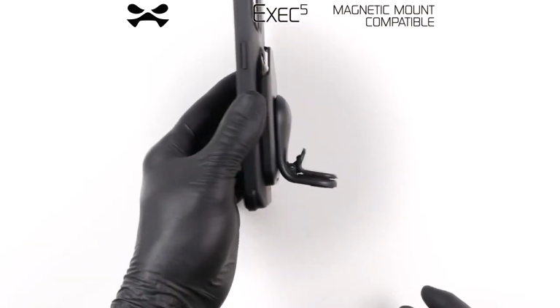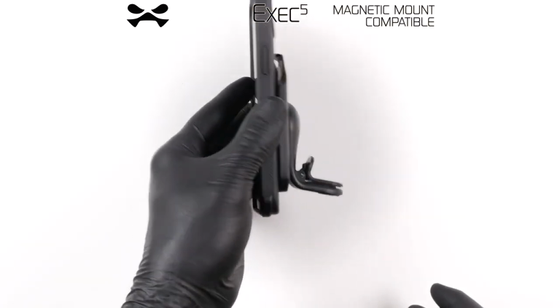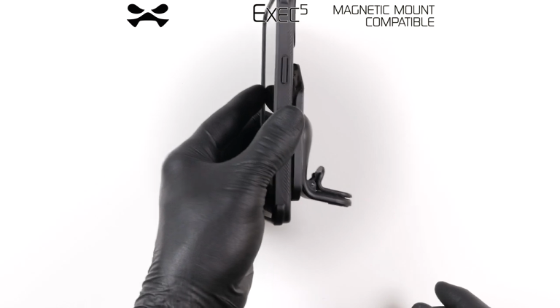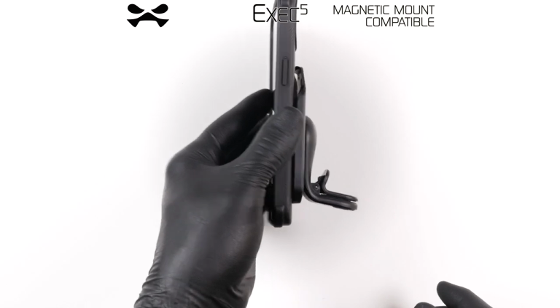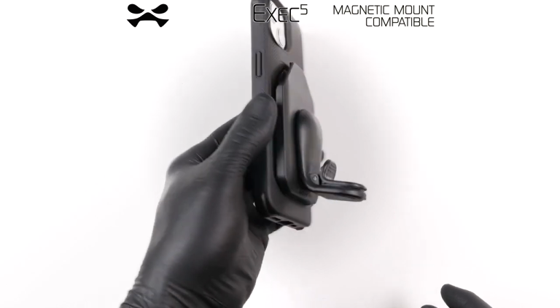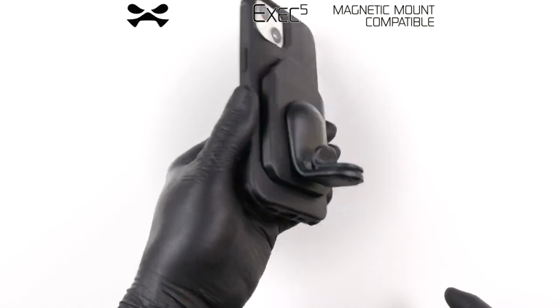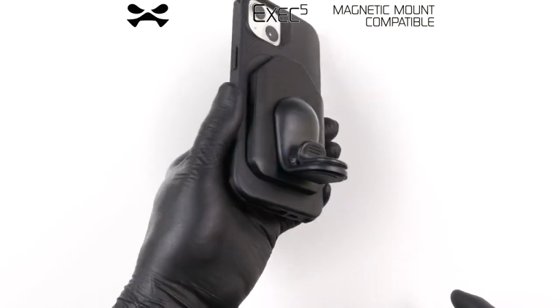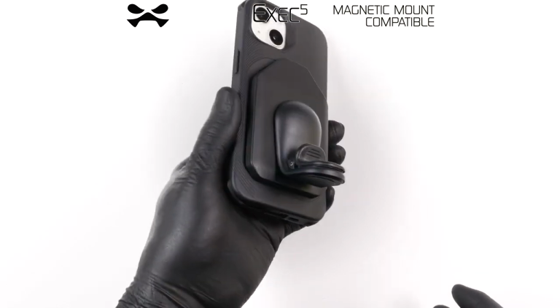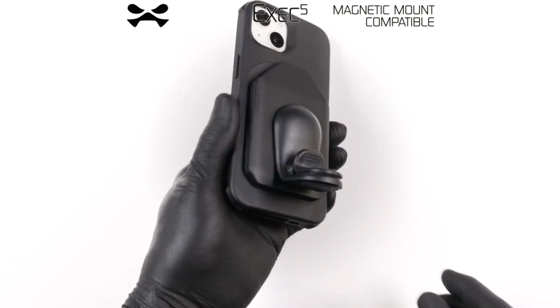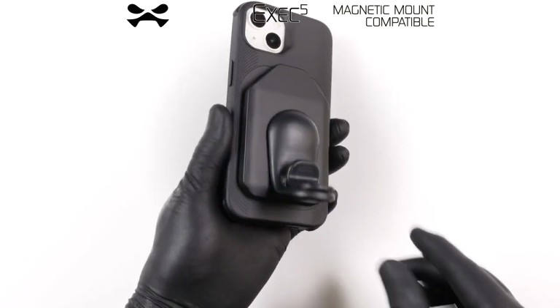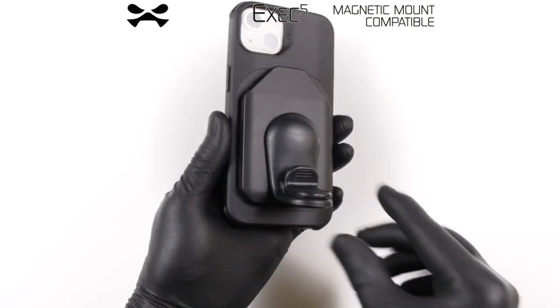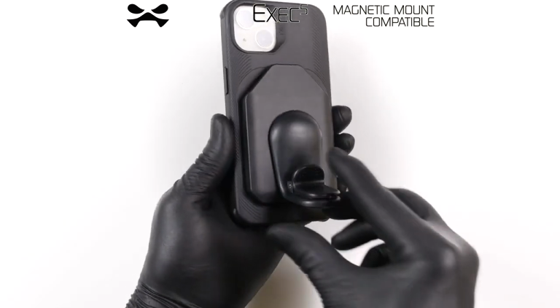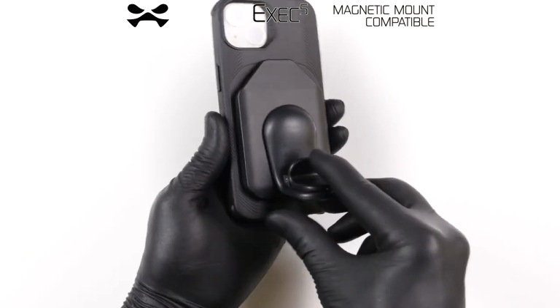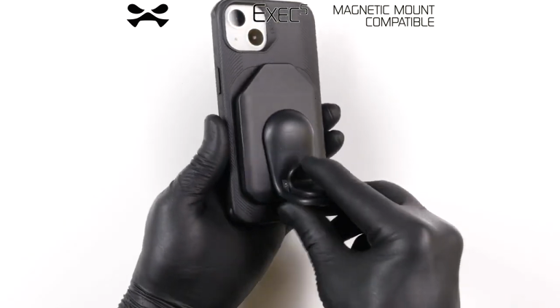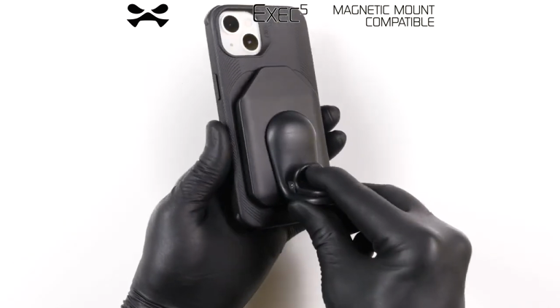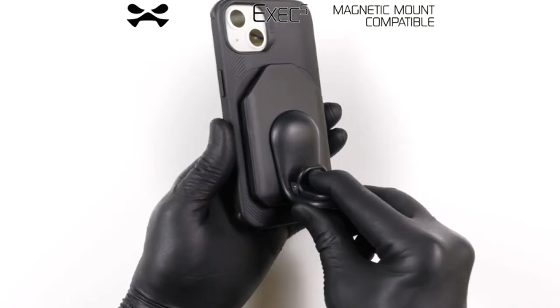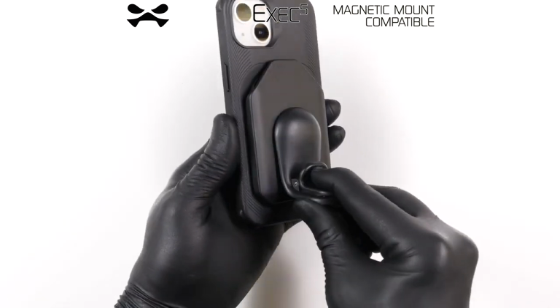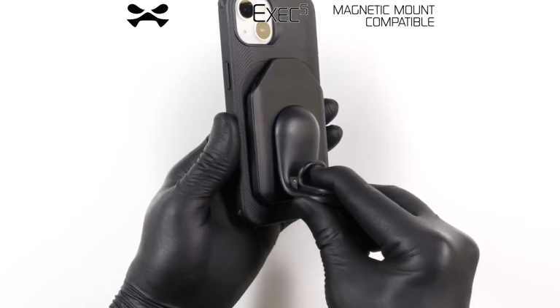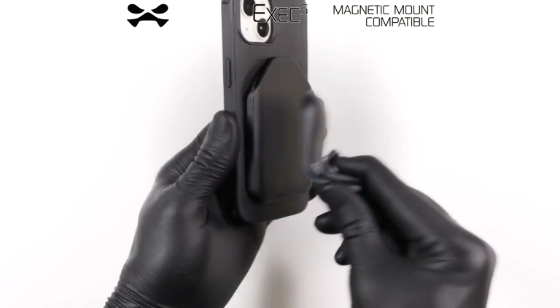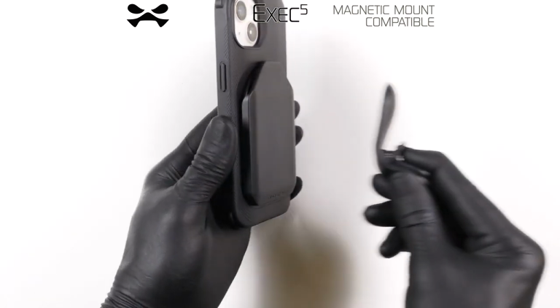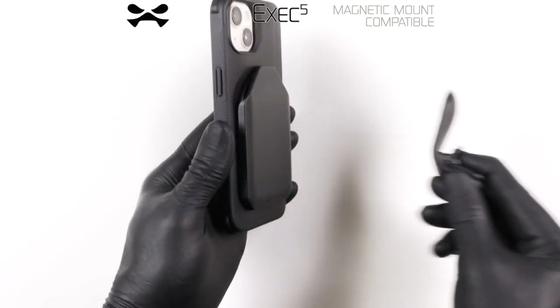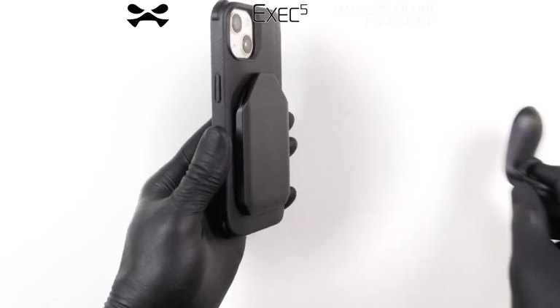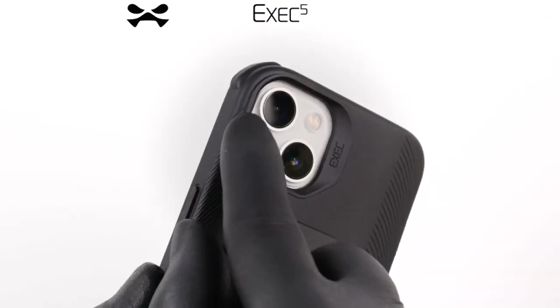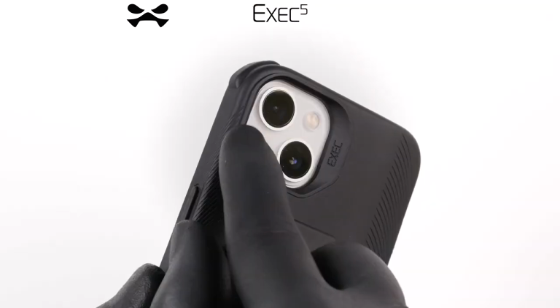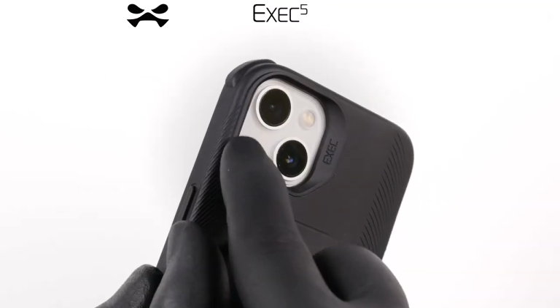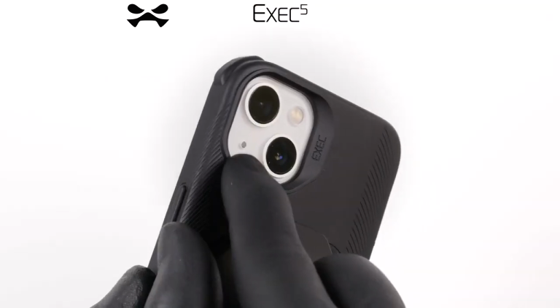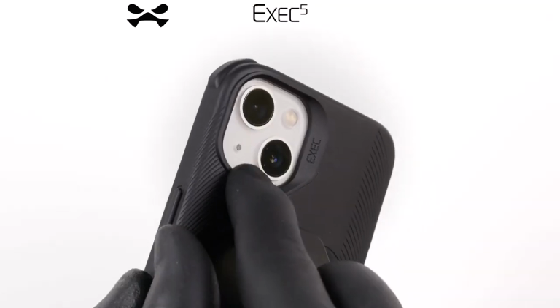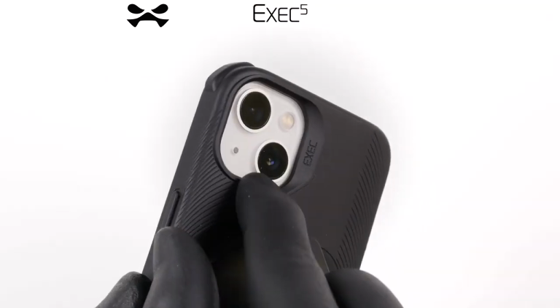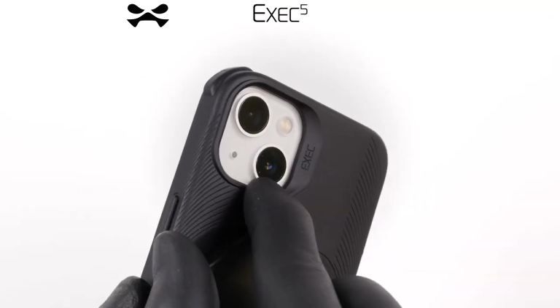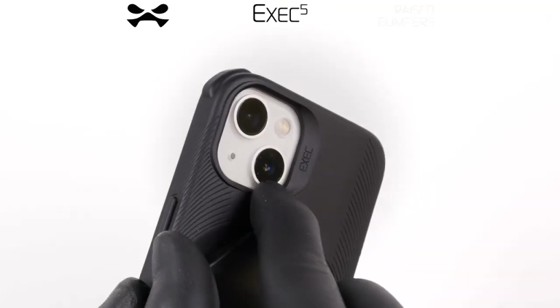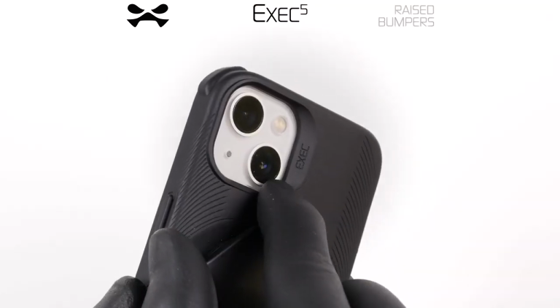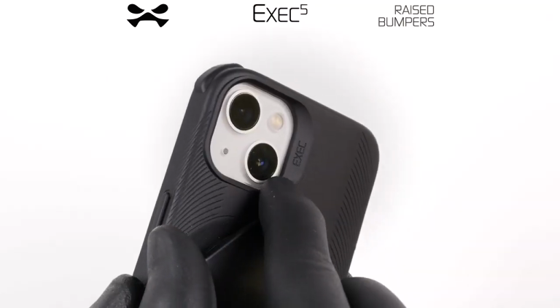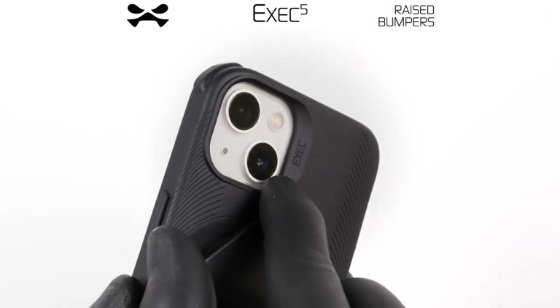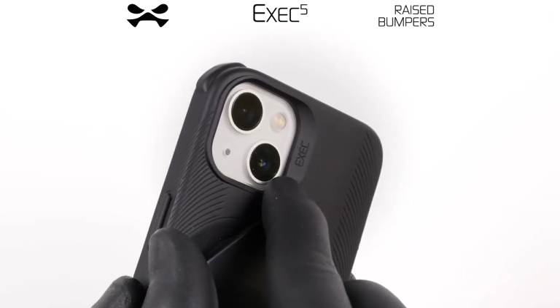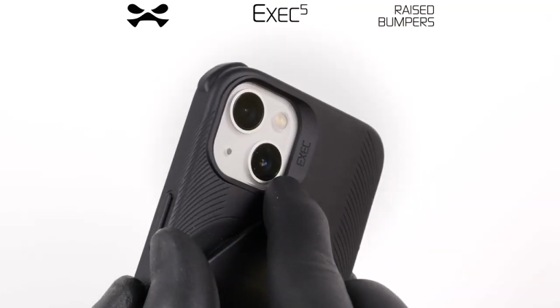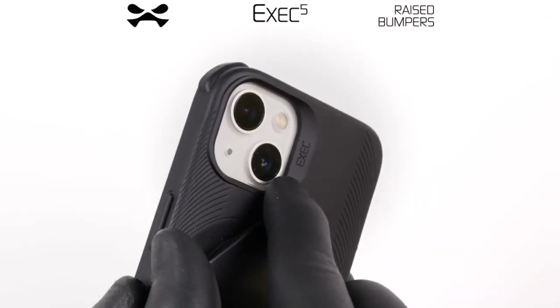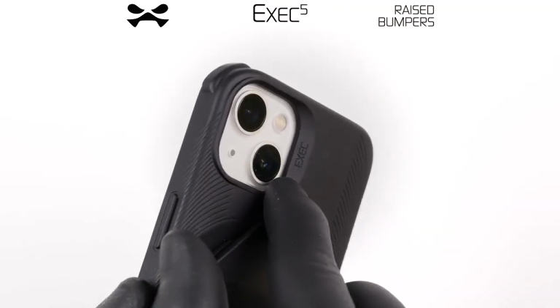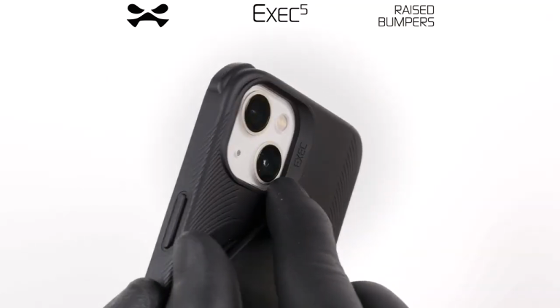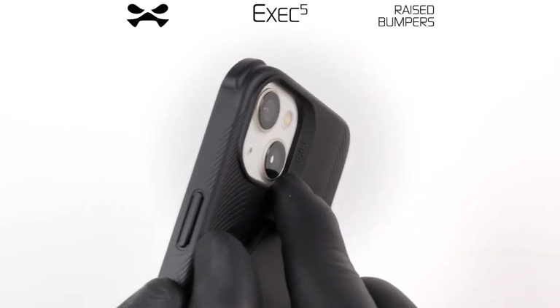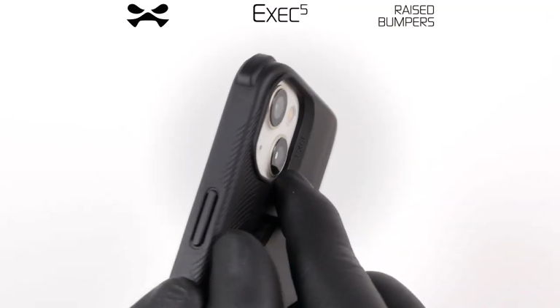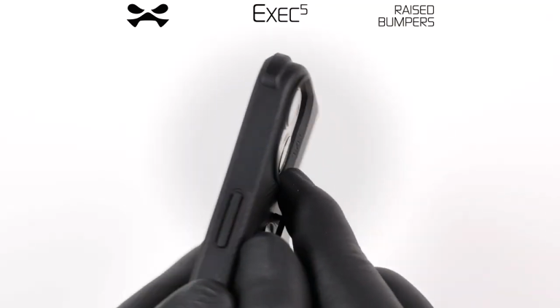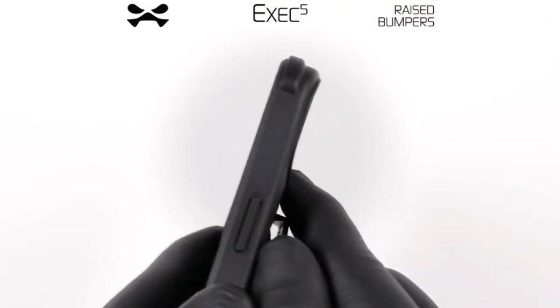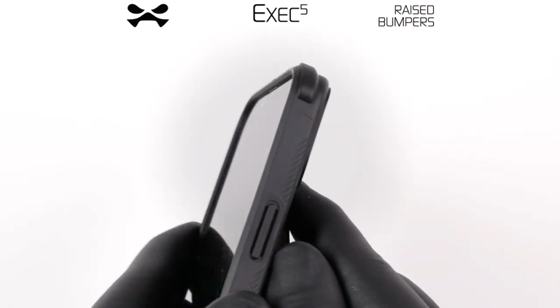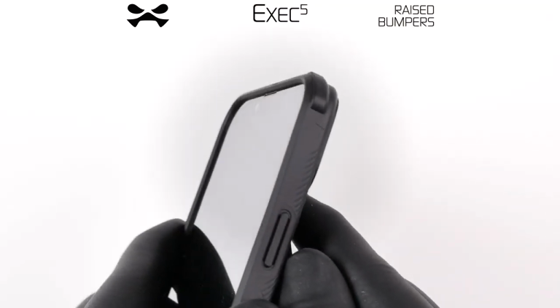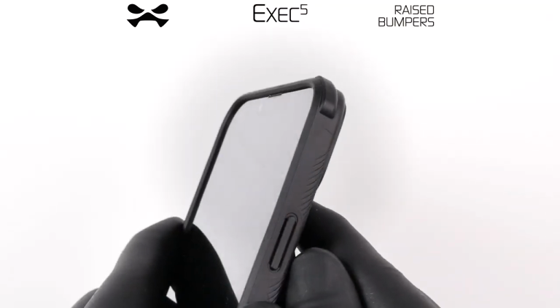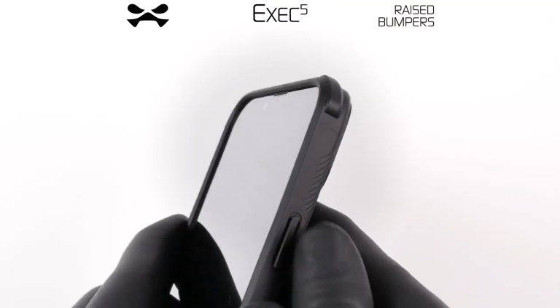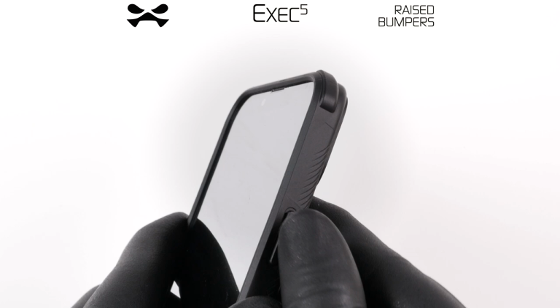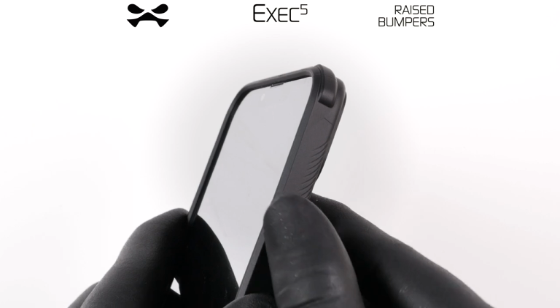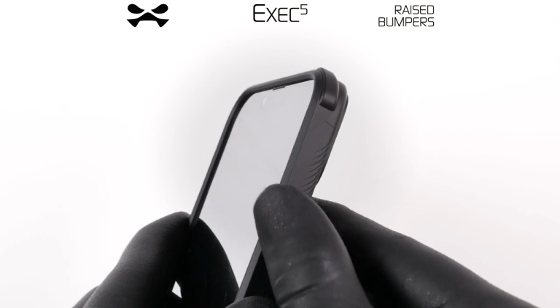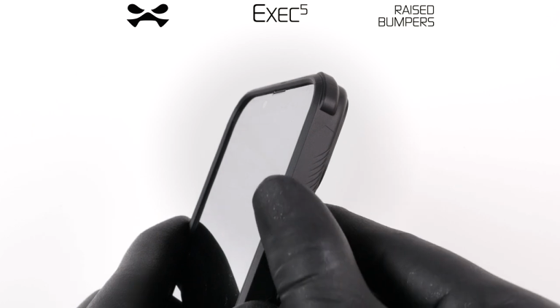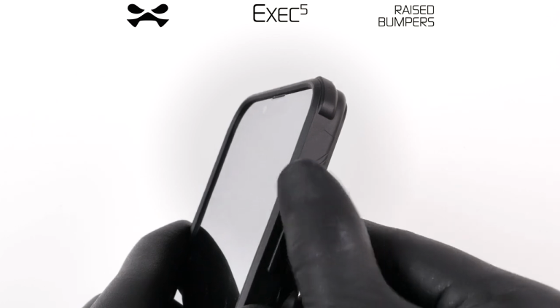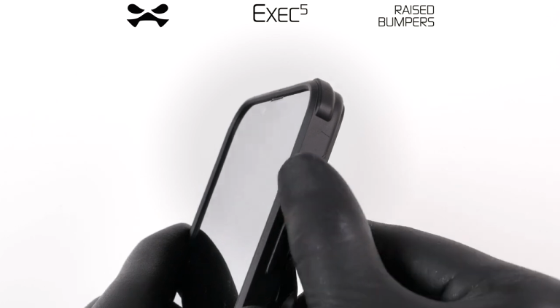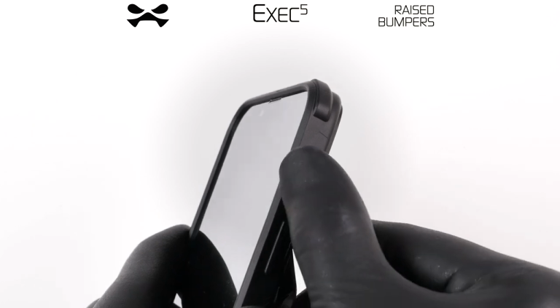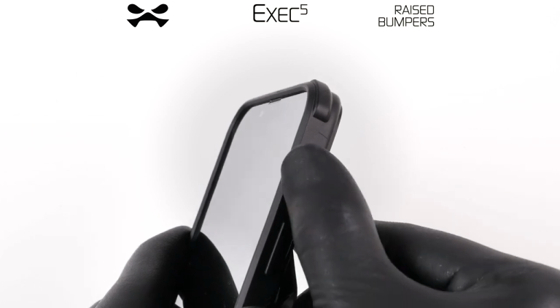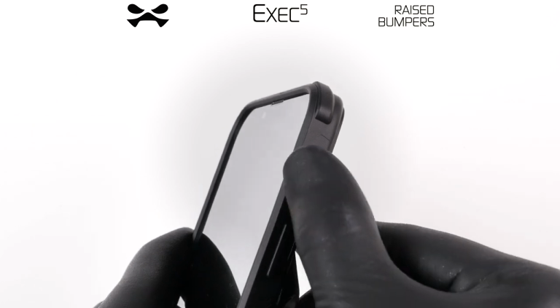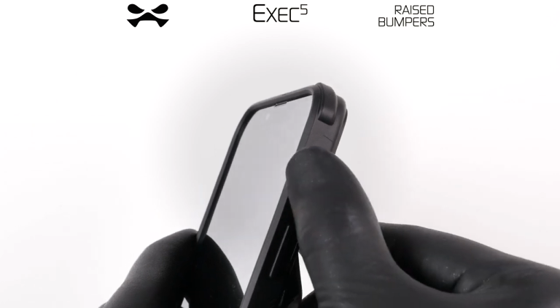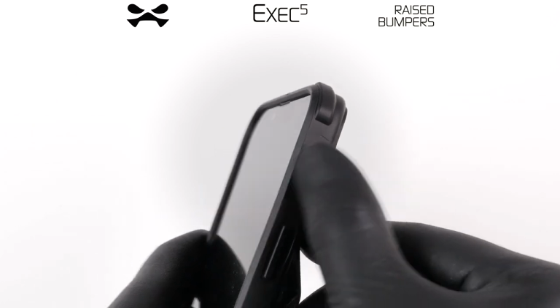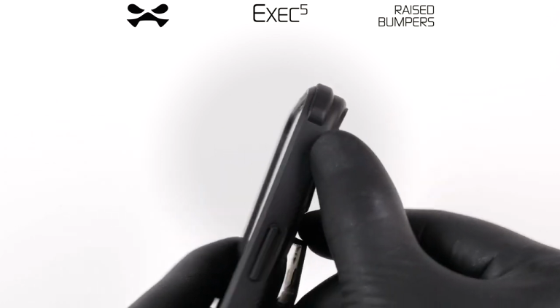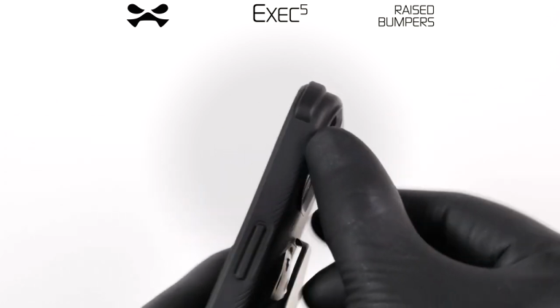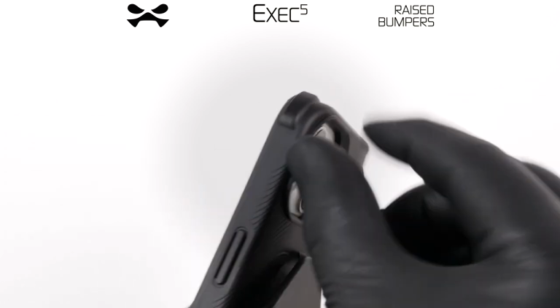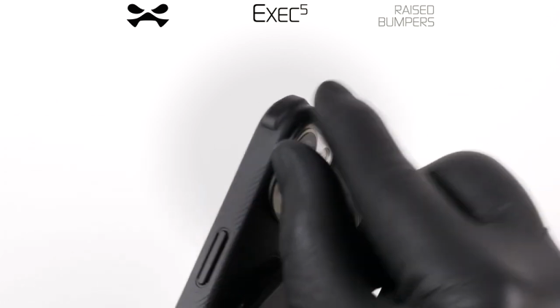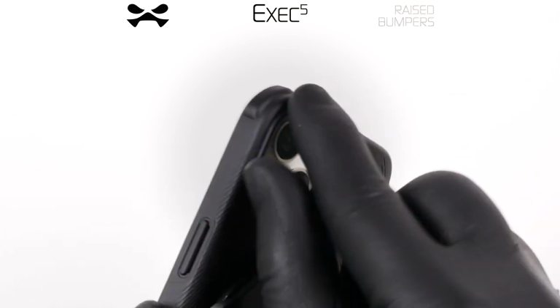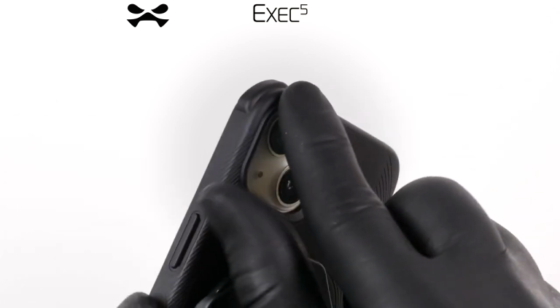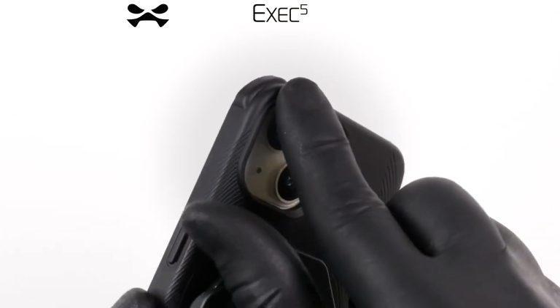The EXEC's lifted bumper protects your display, and the case withstands drops from eight feet.